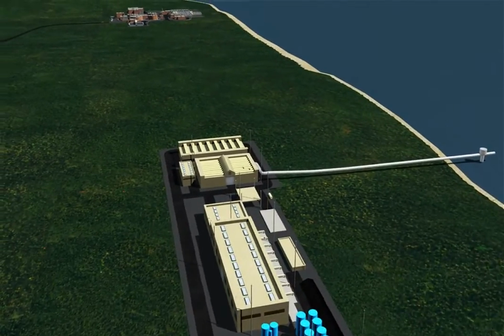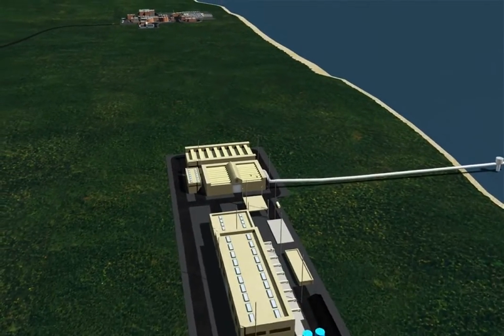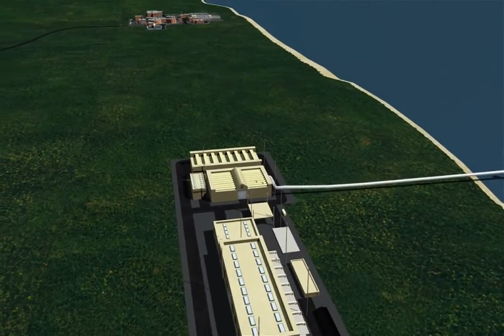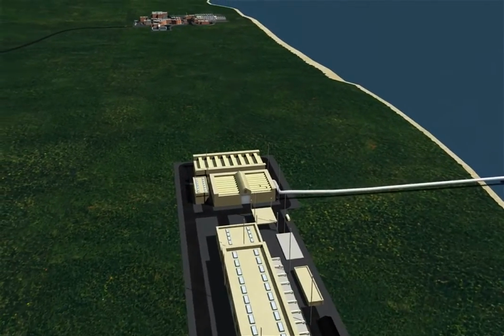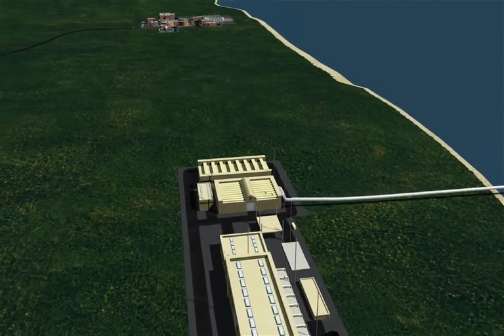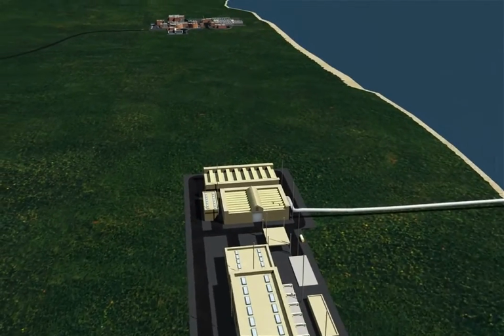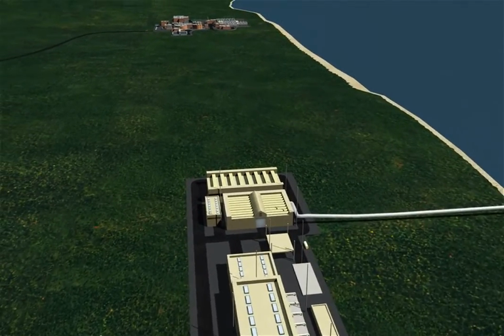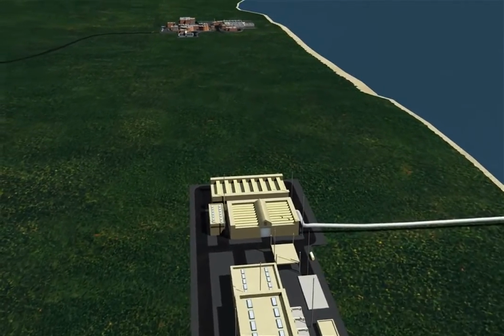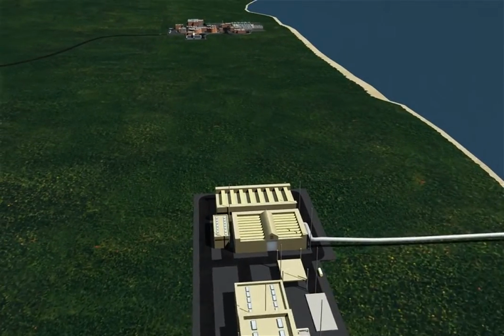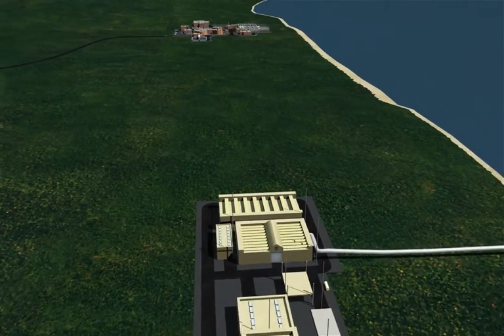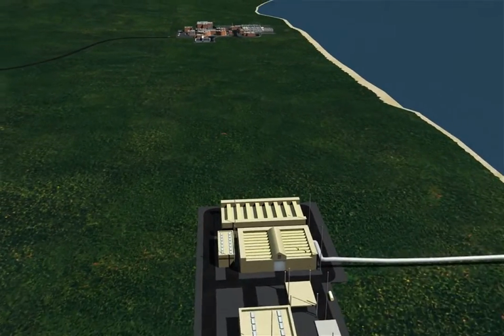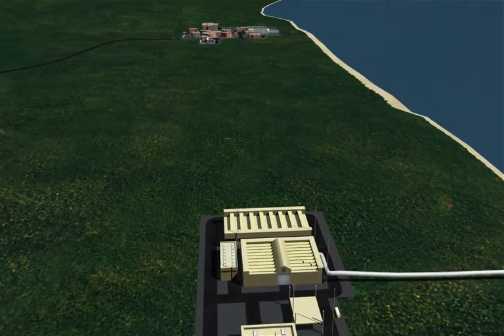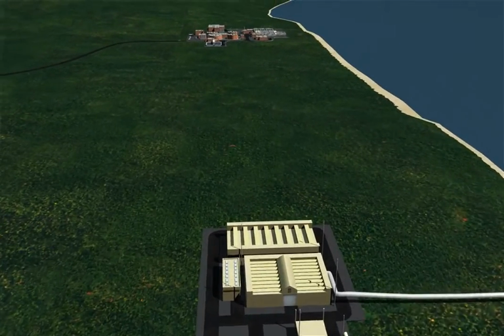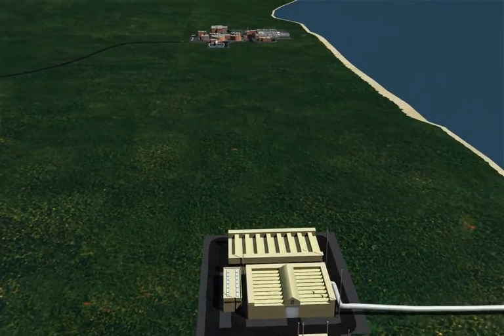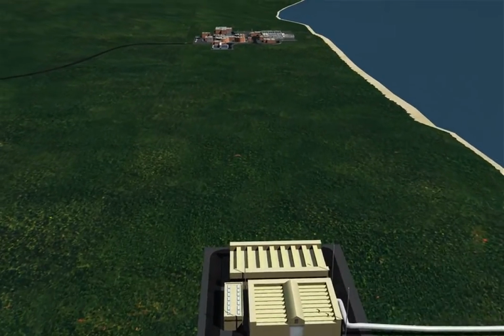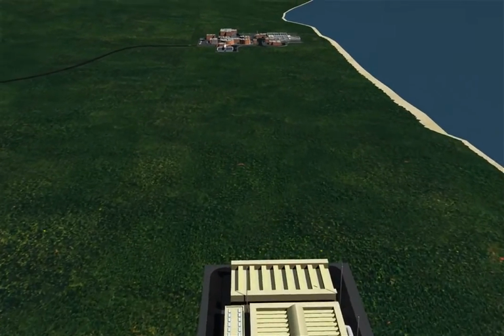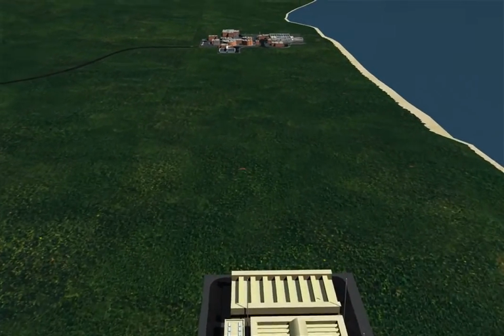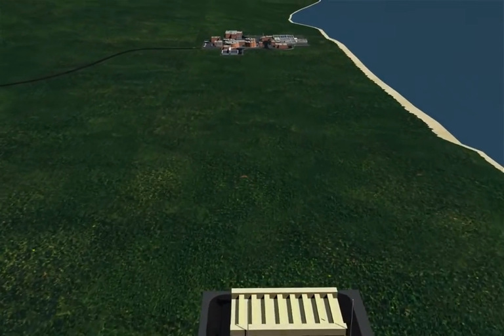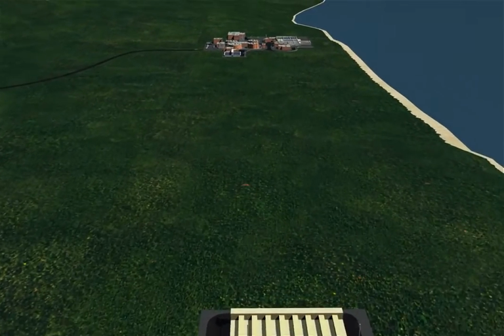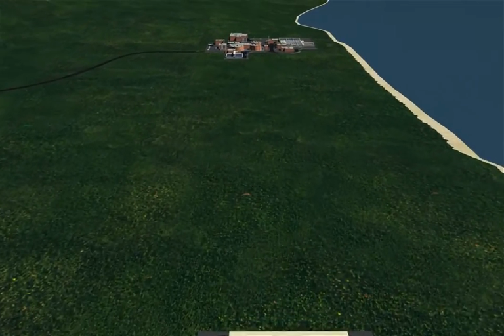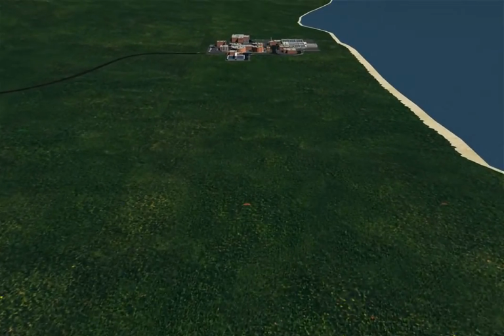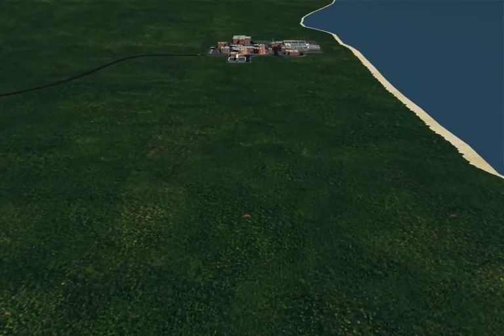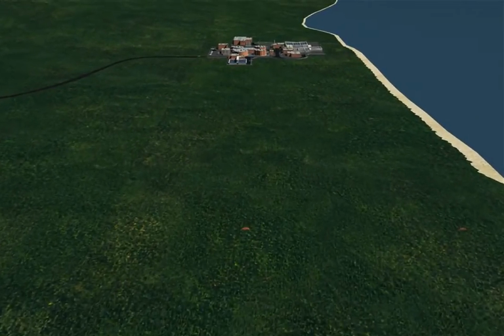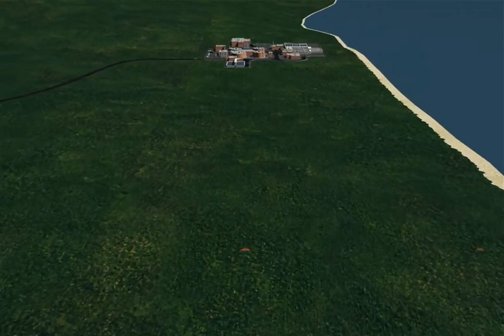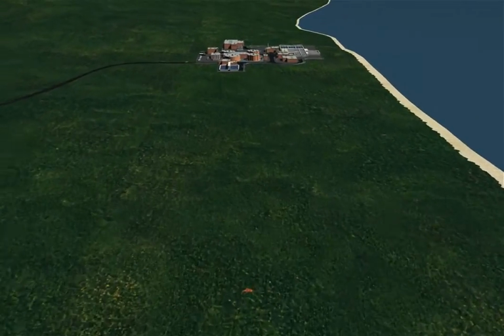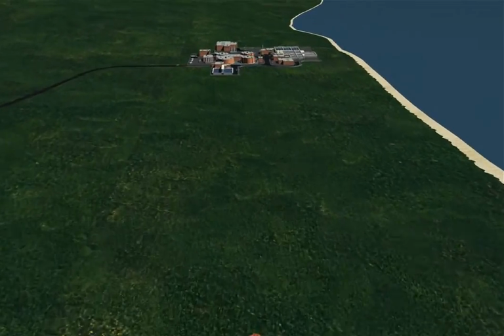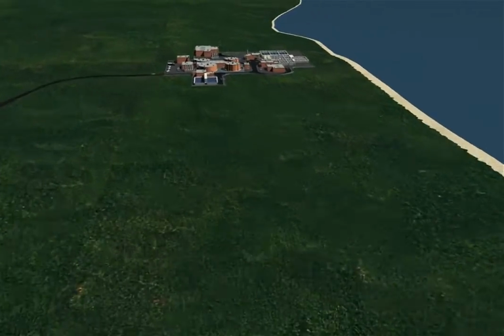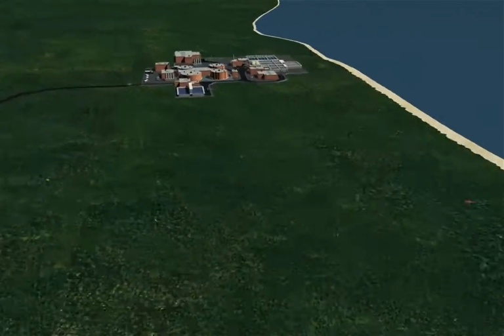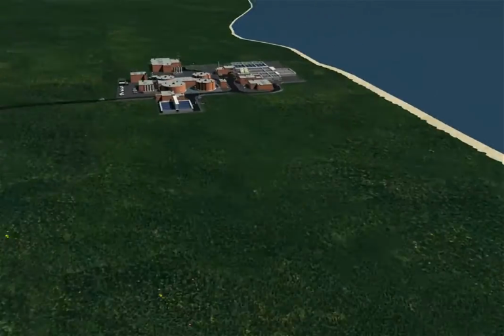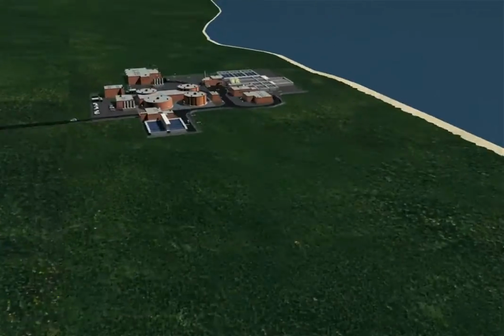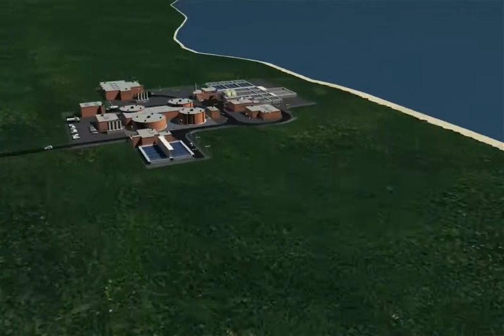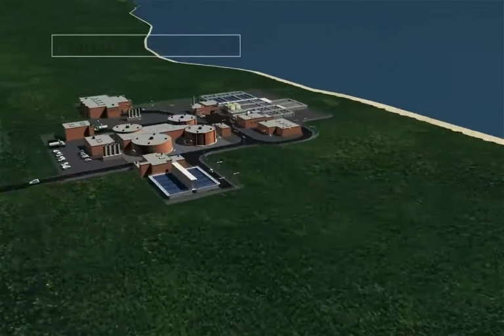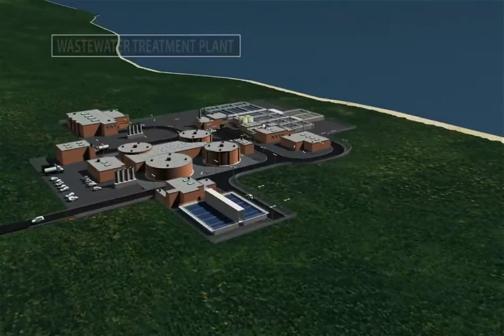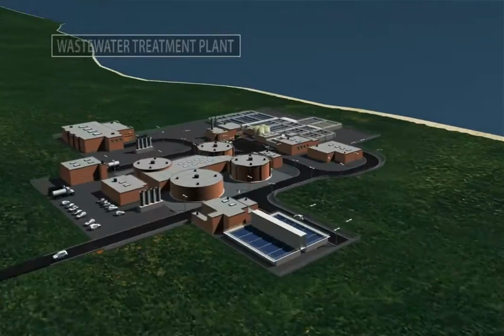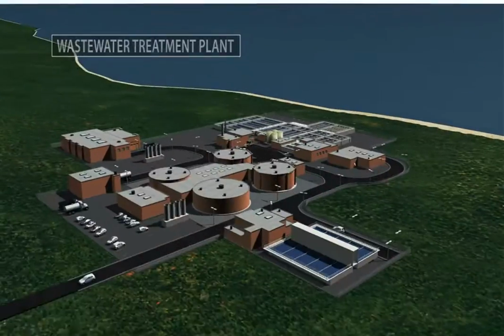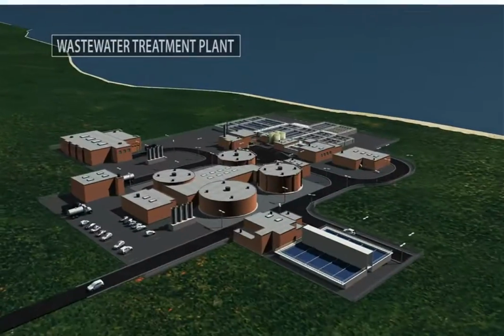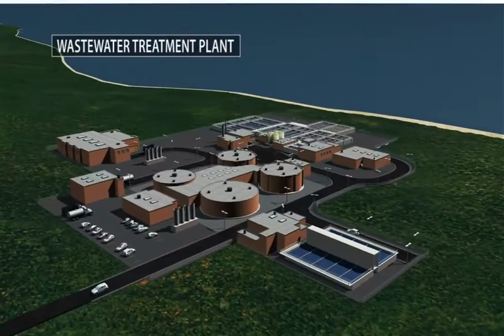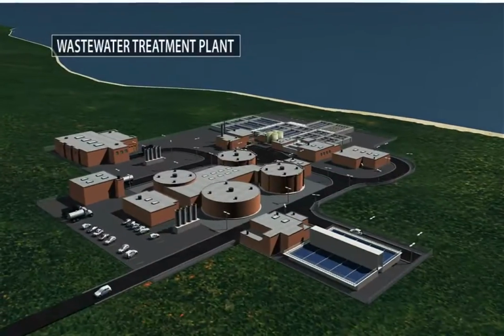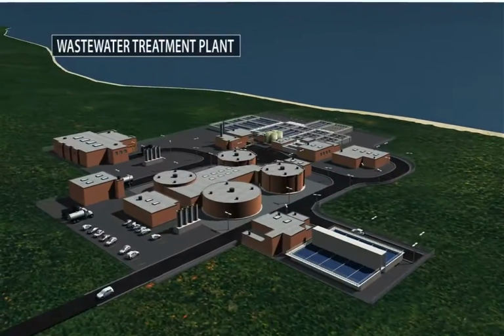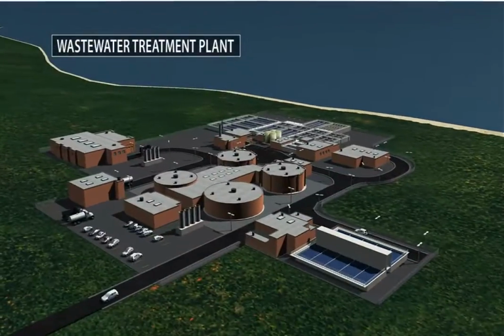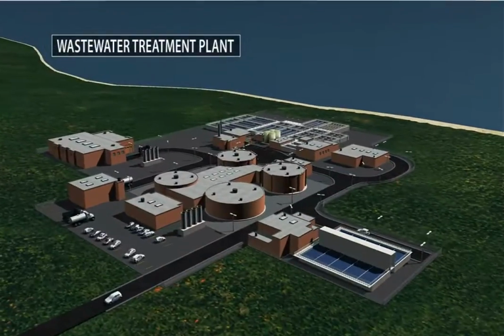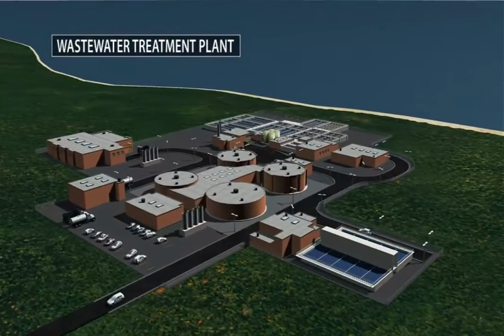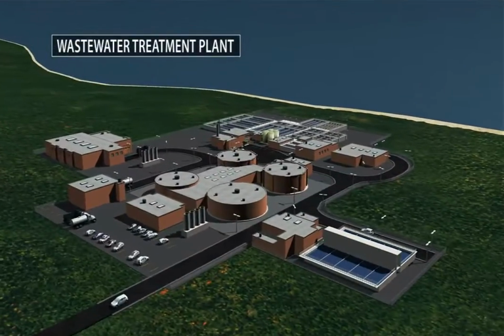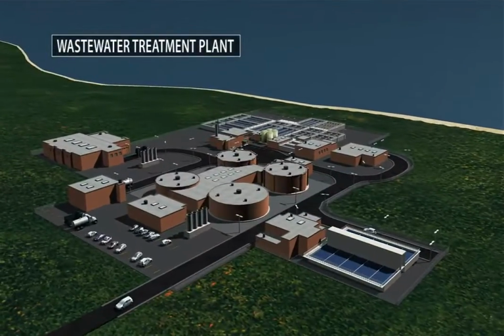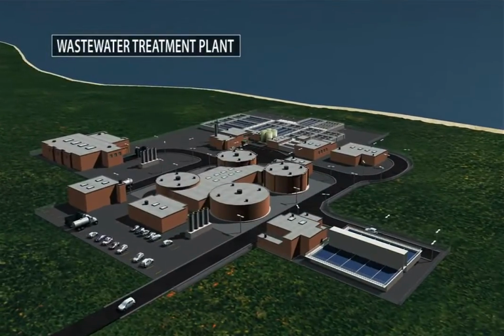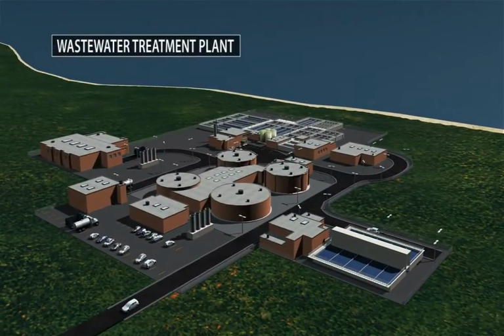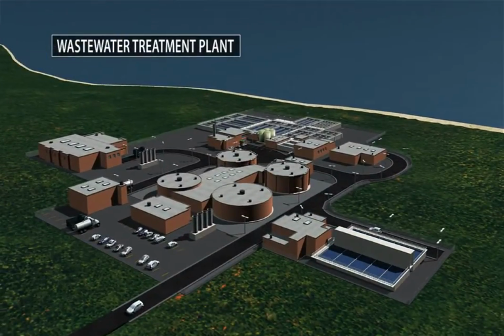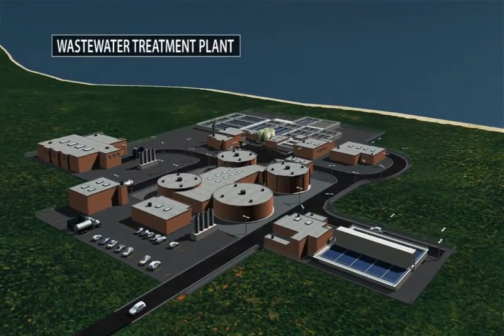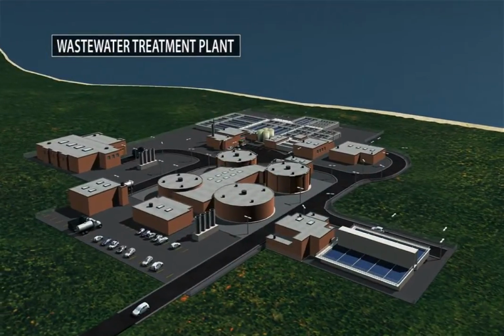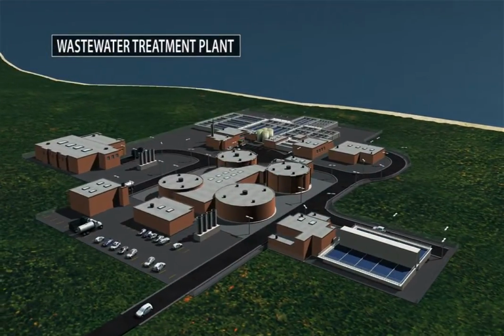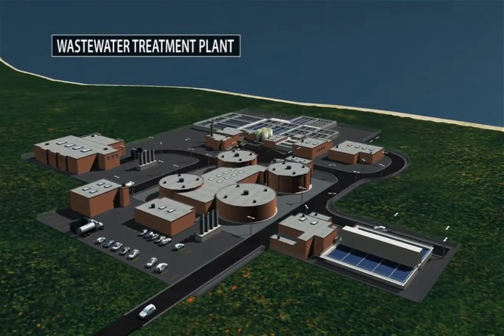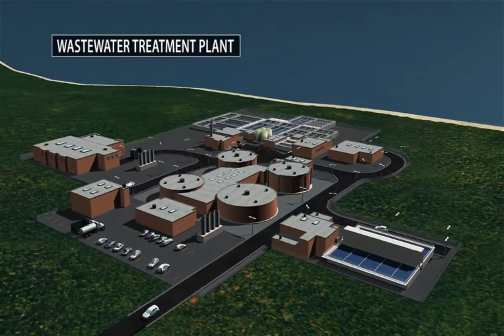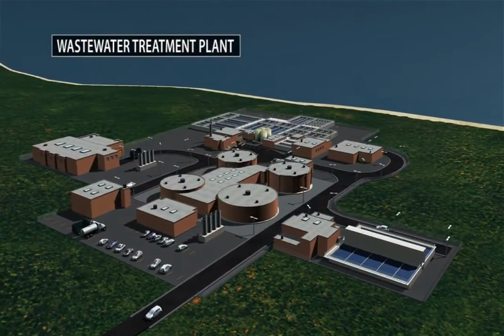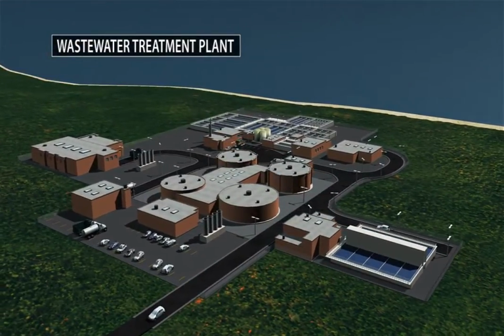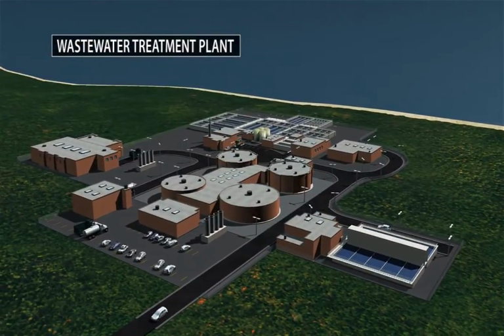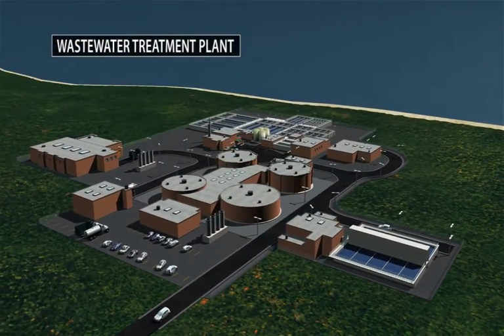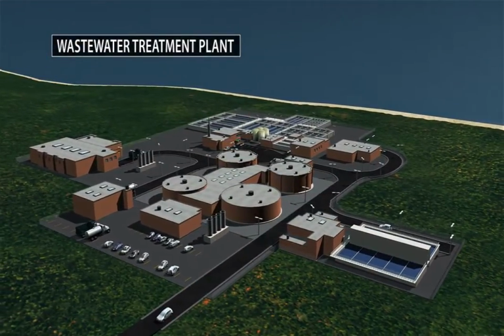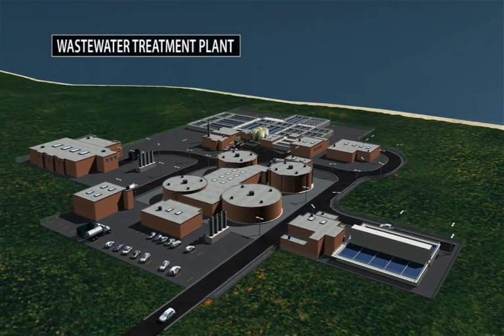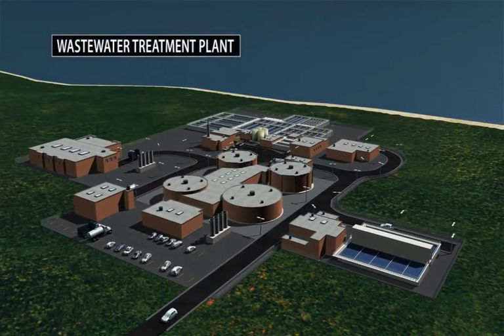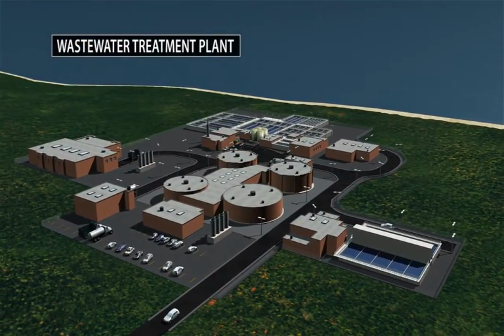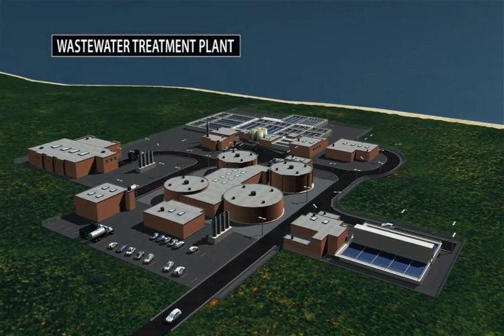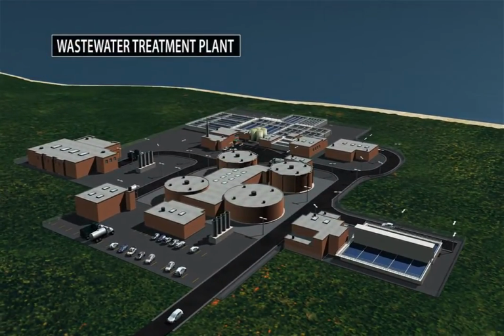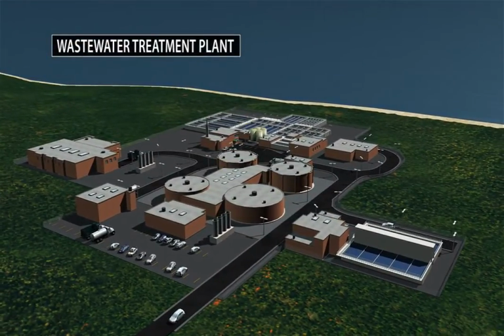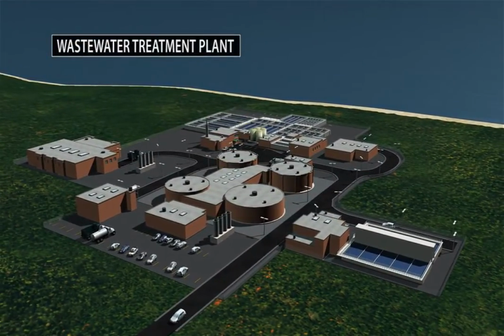We can help reduce engineering time and installation and maintenance costs while delivering the data you need when you need it.